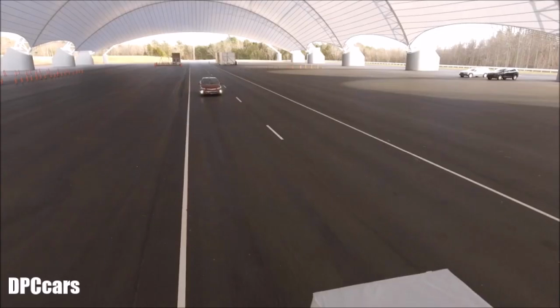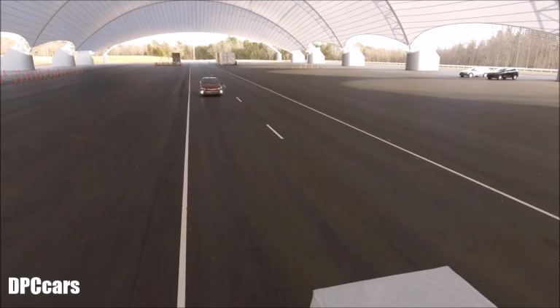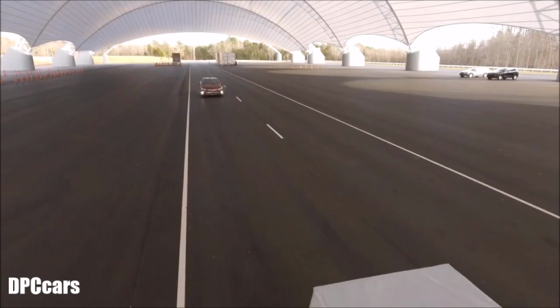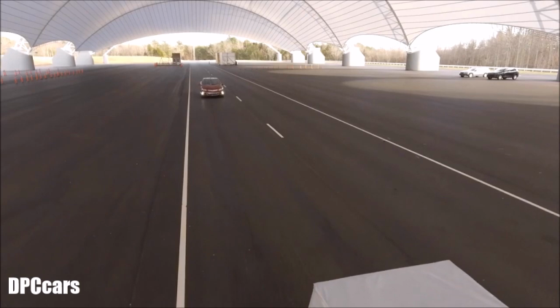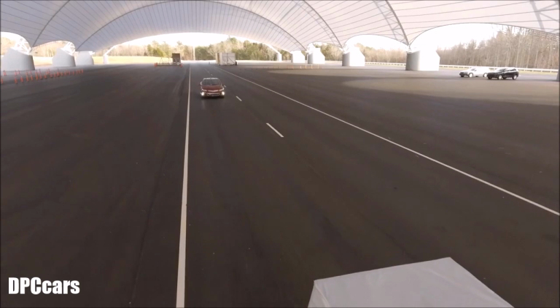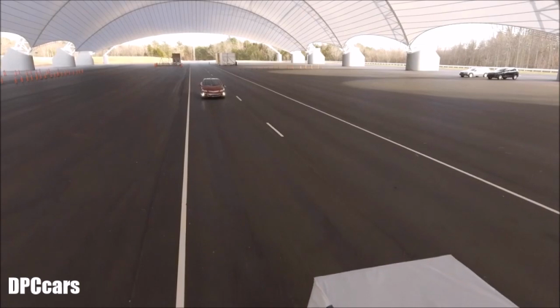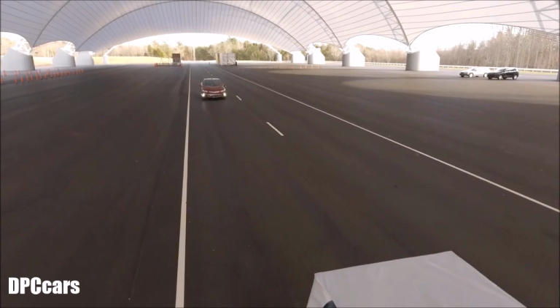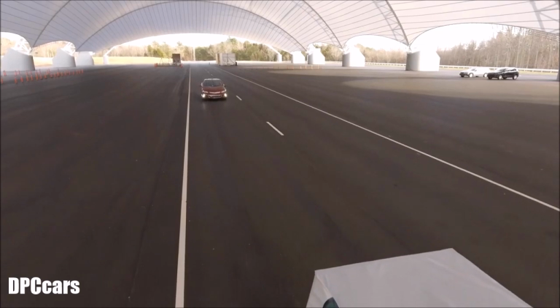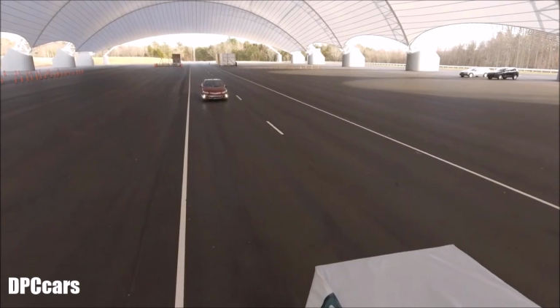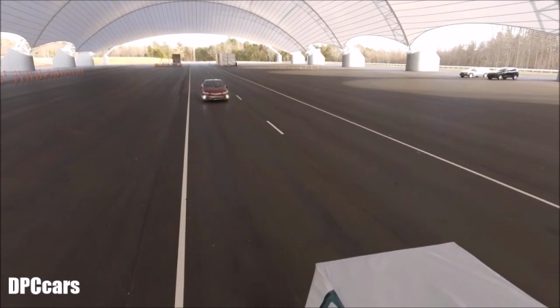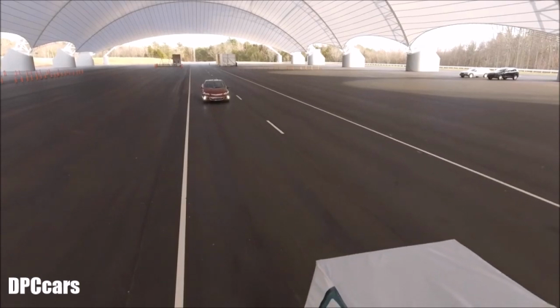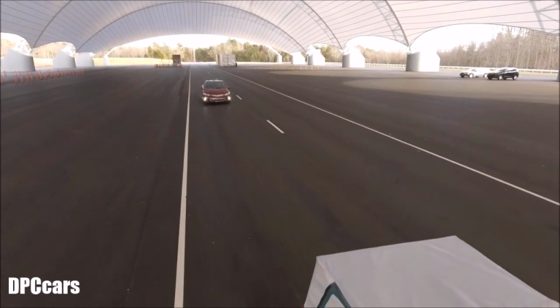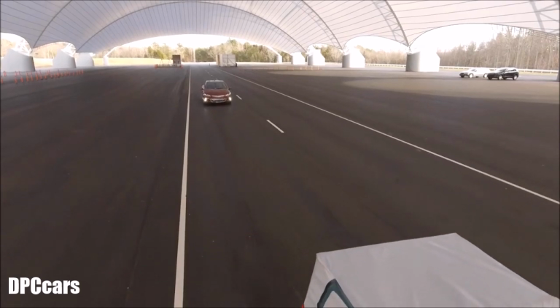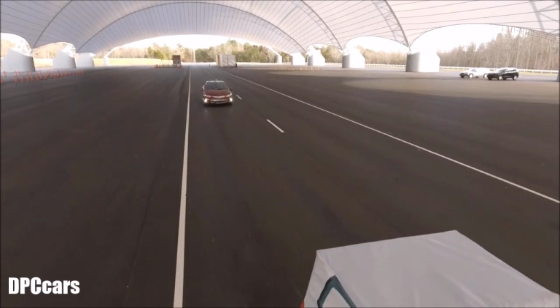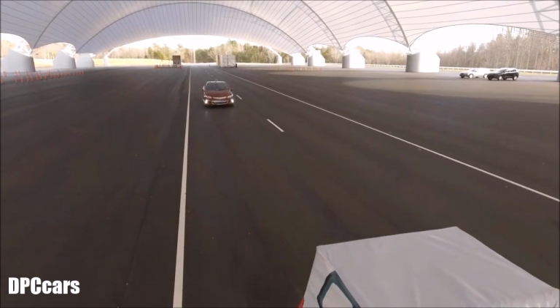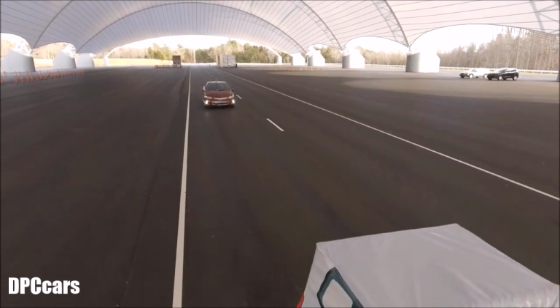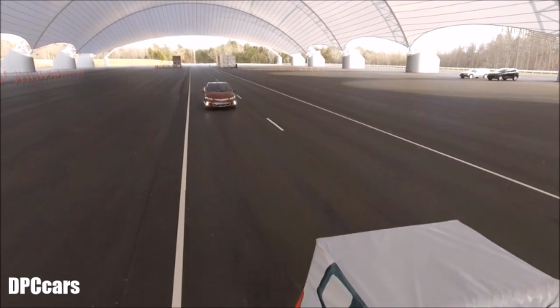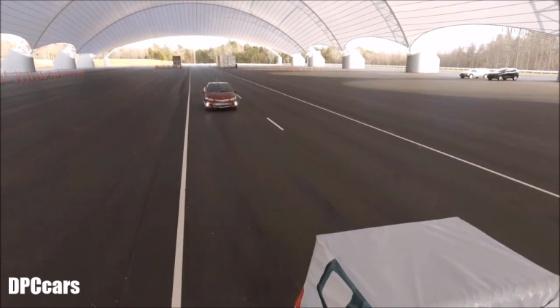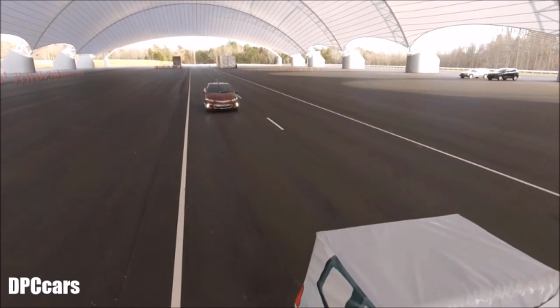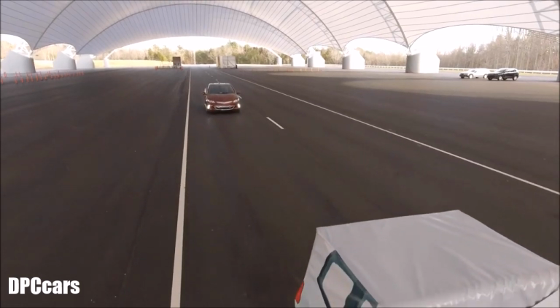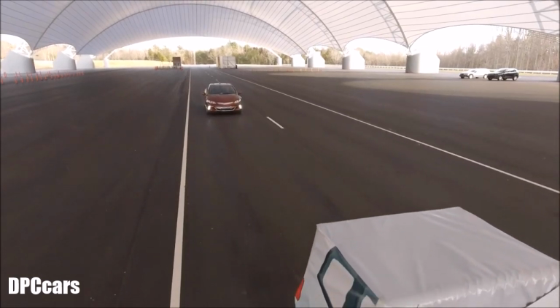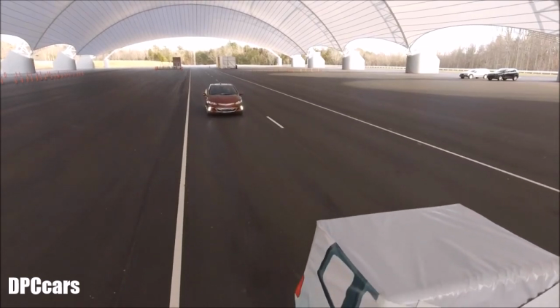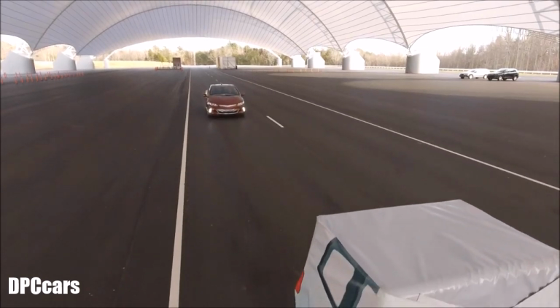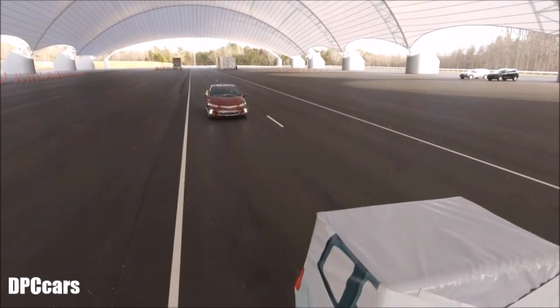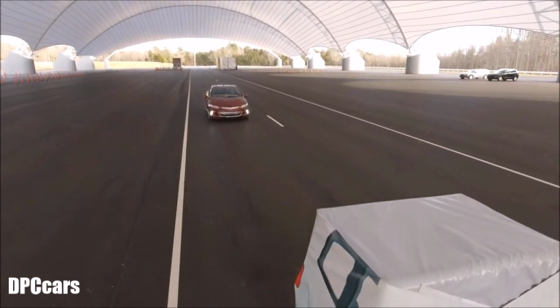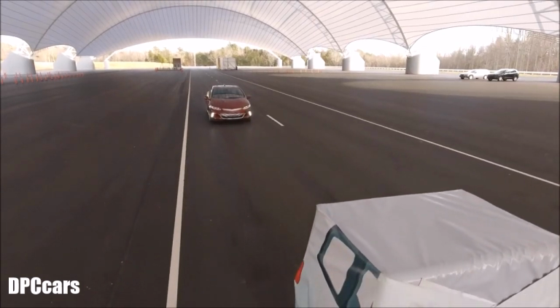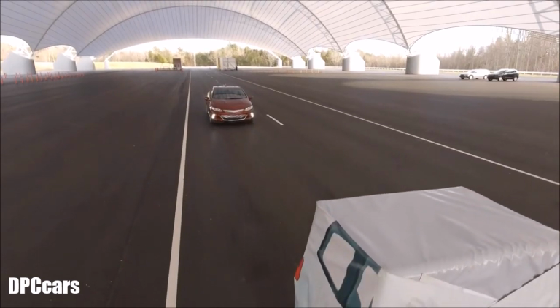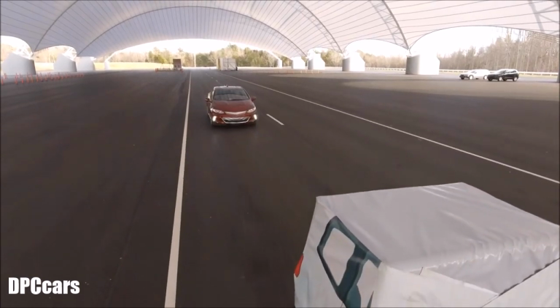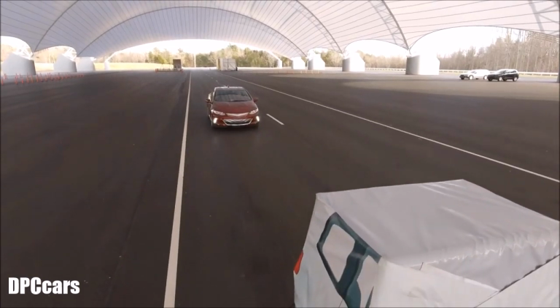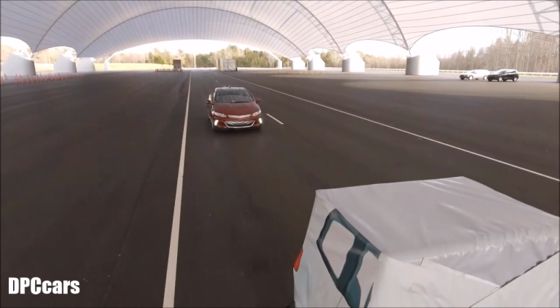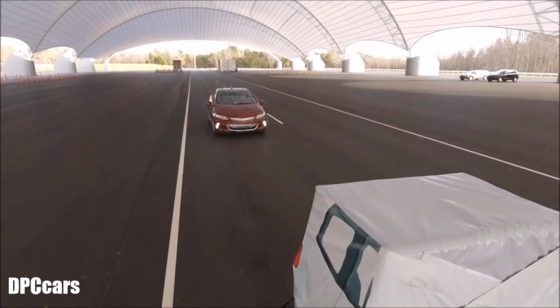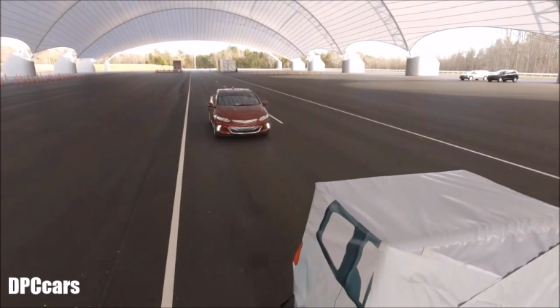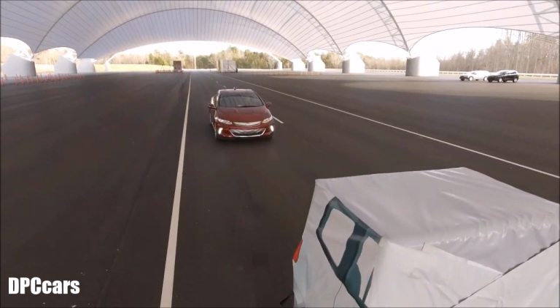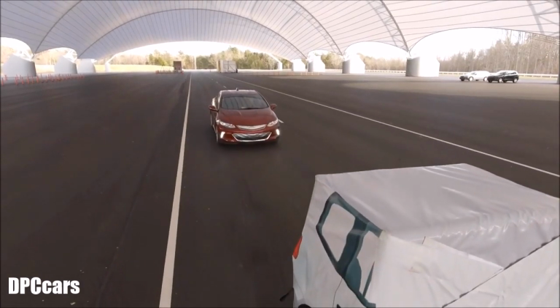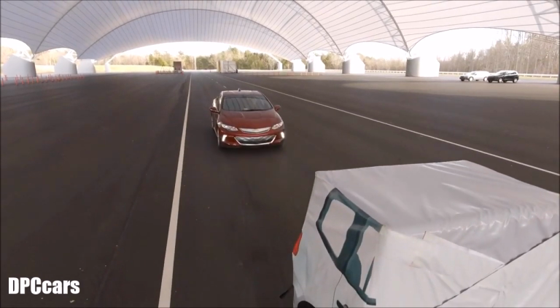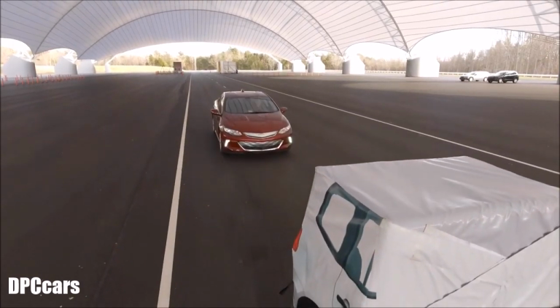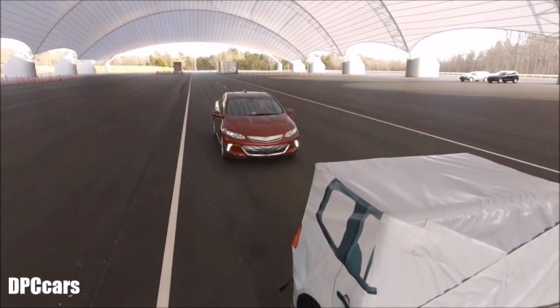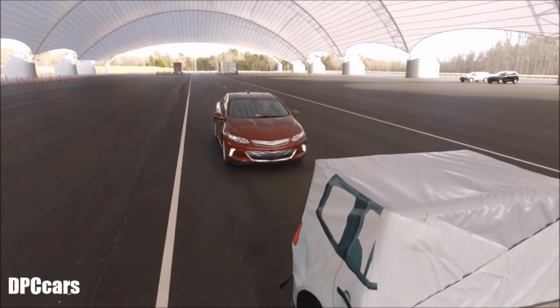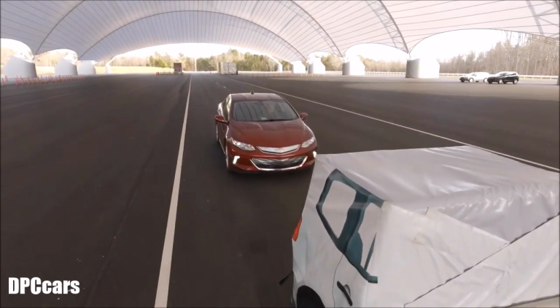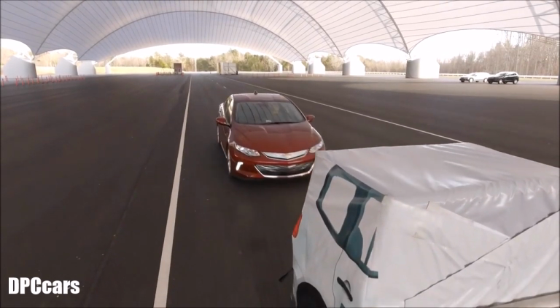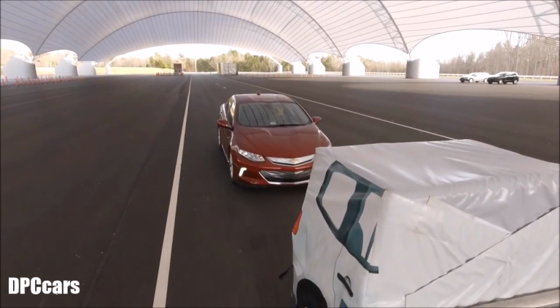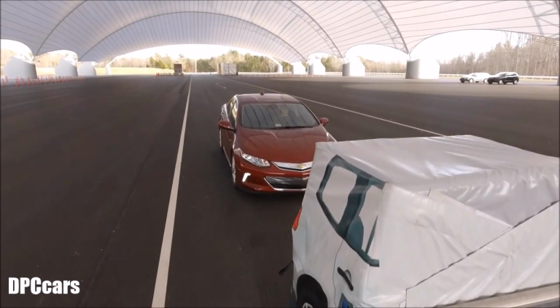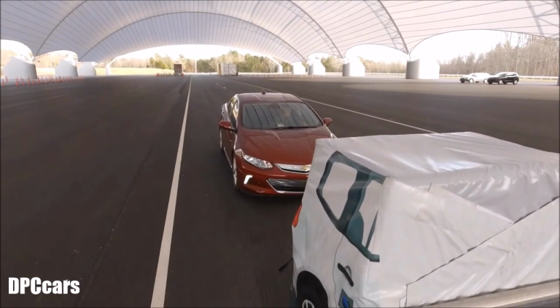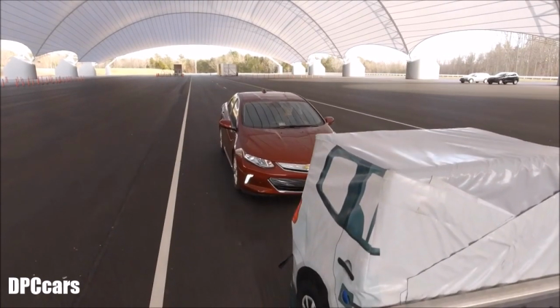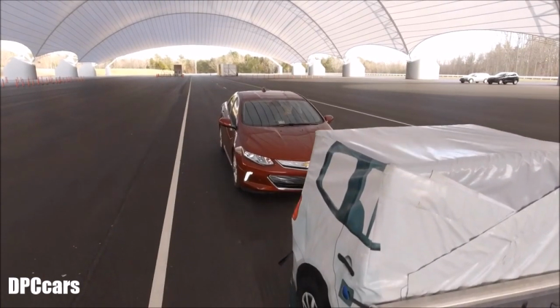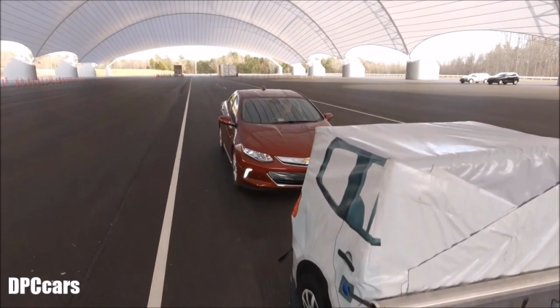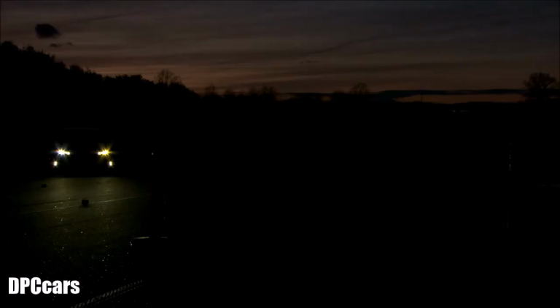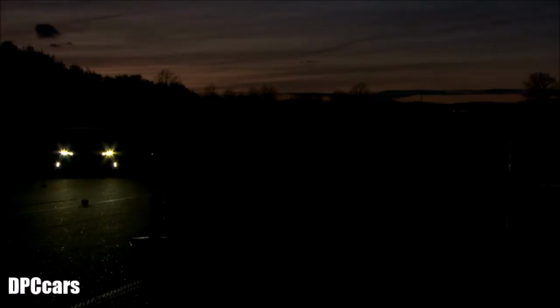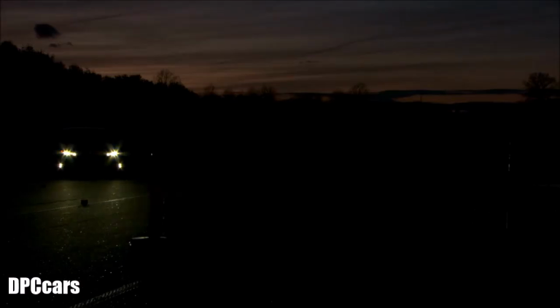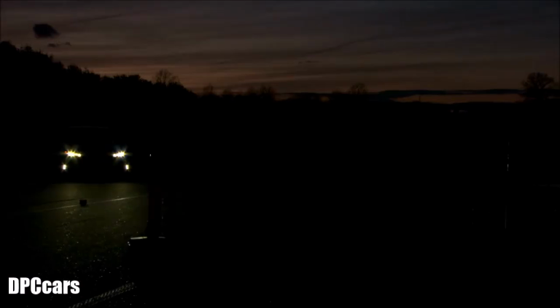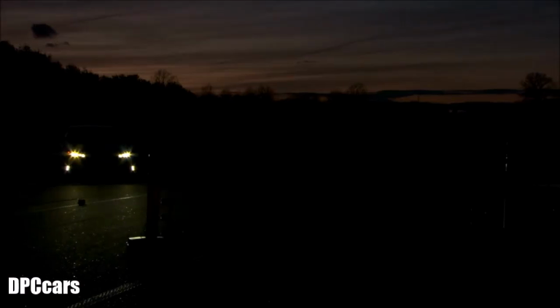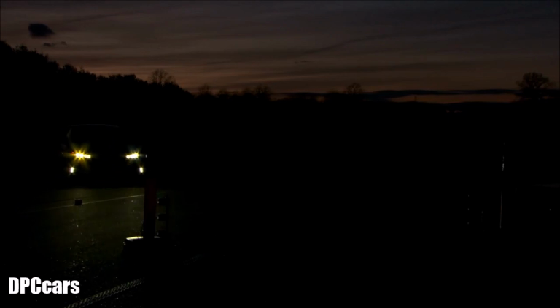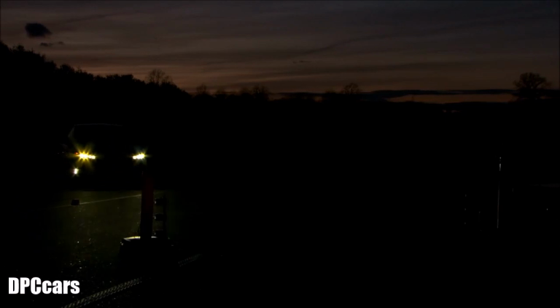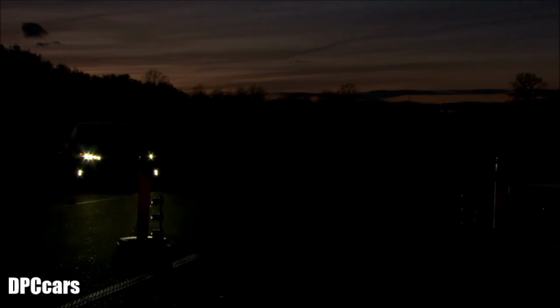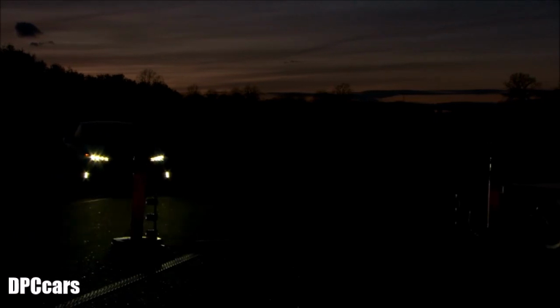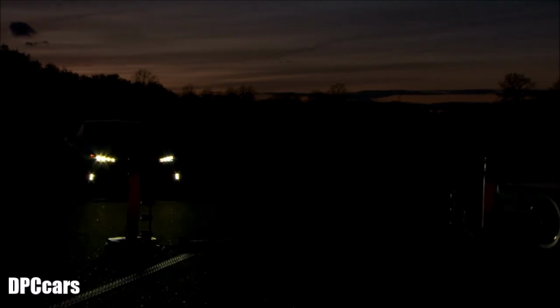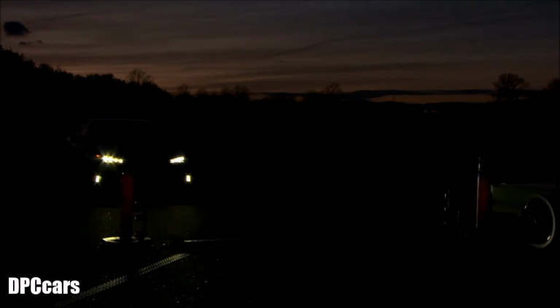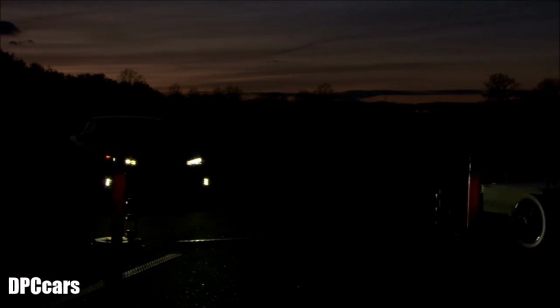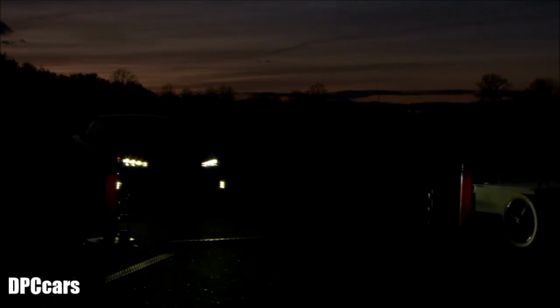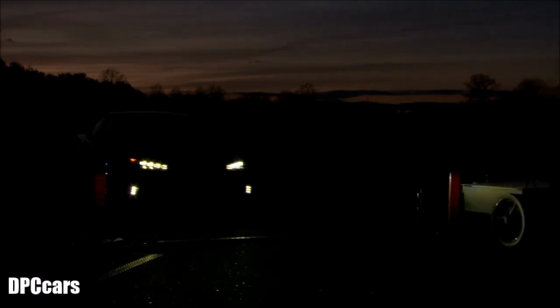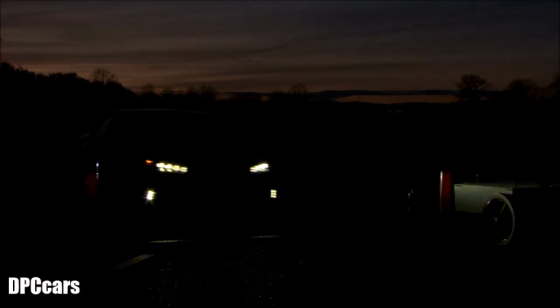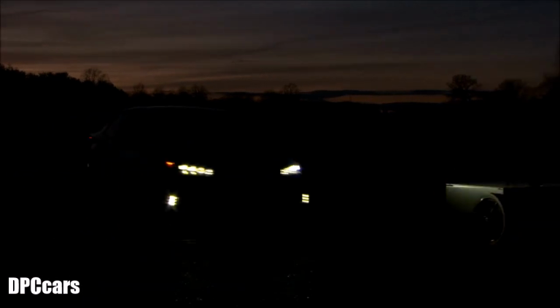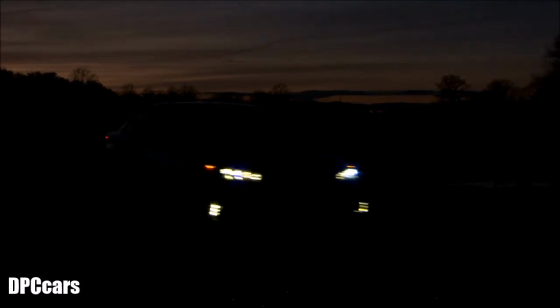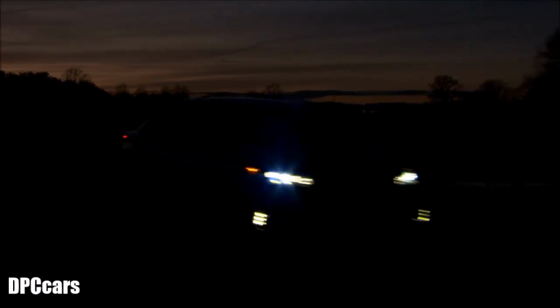Plus, it must be available with an advanced or superior front crash prevention system and acceptable or good rated headlights.